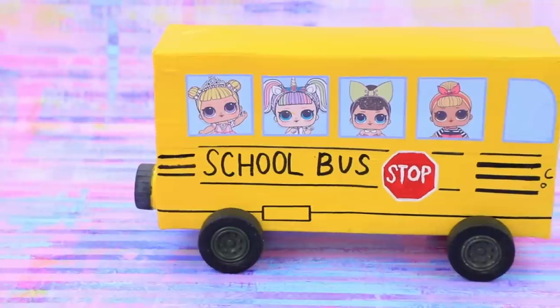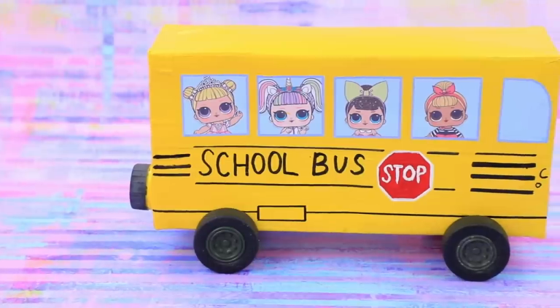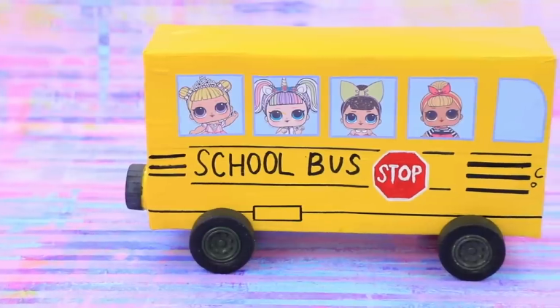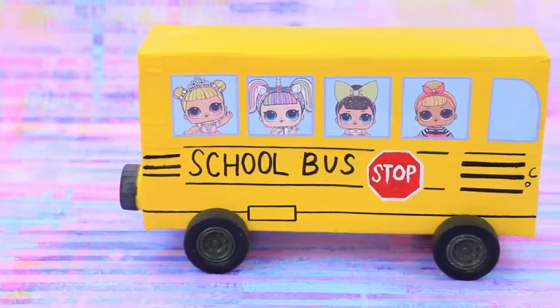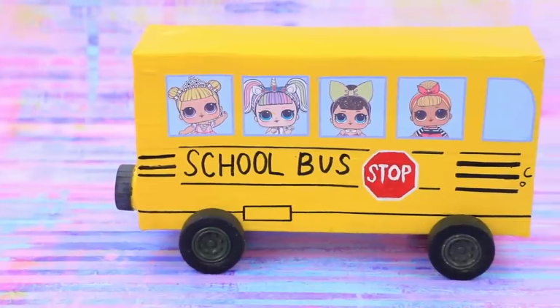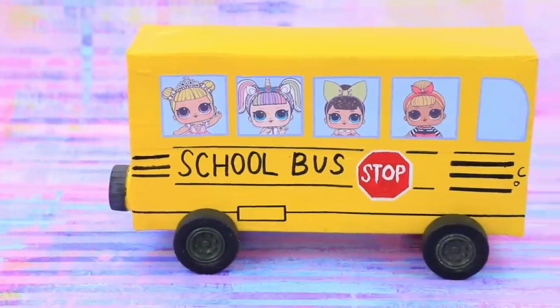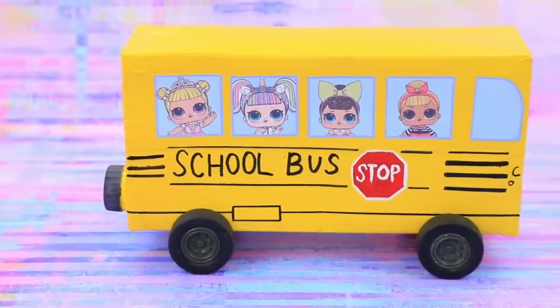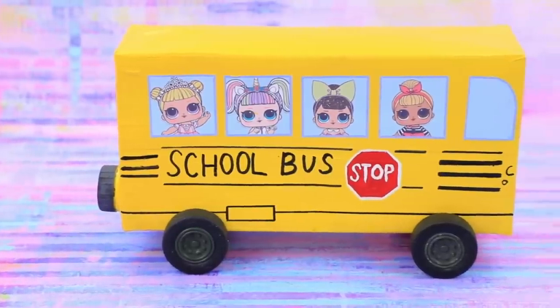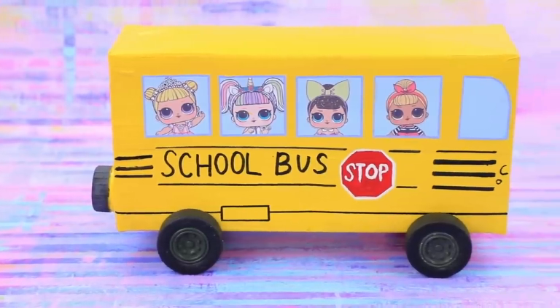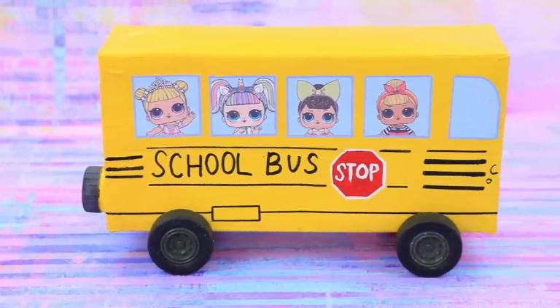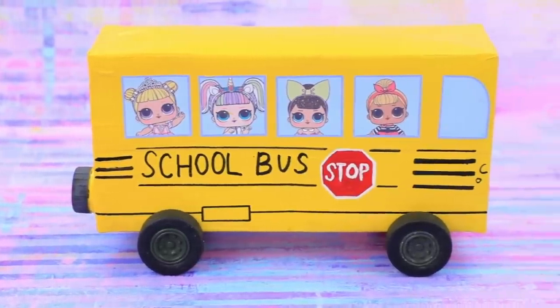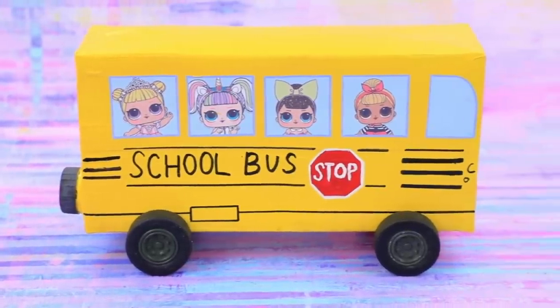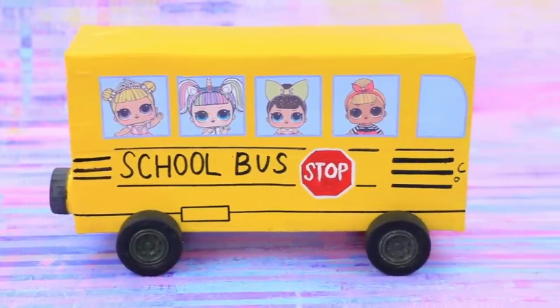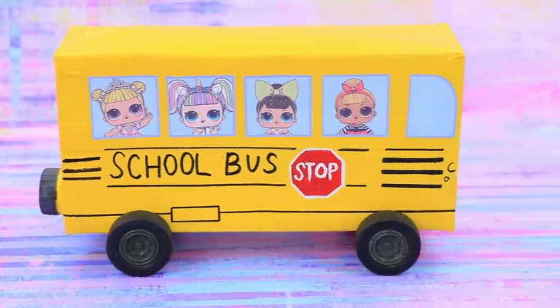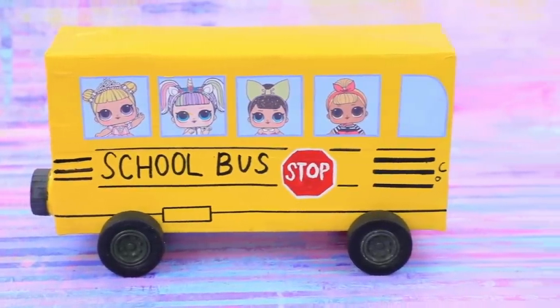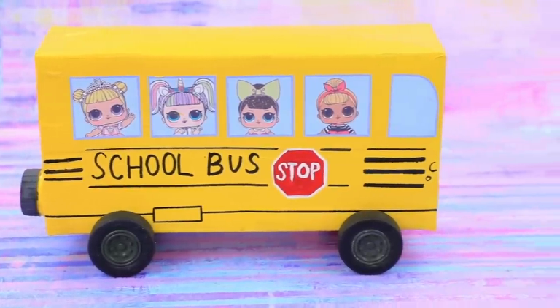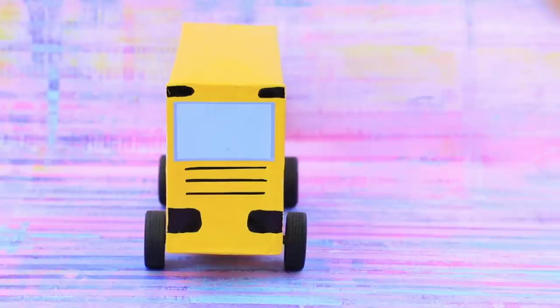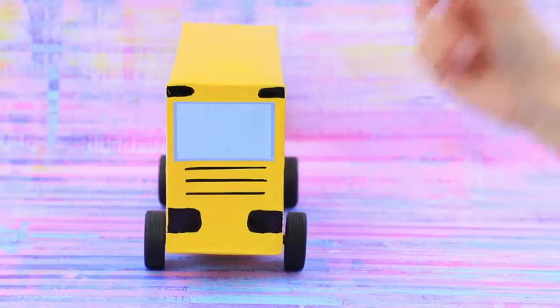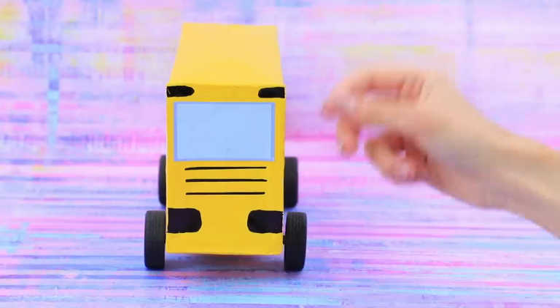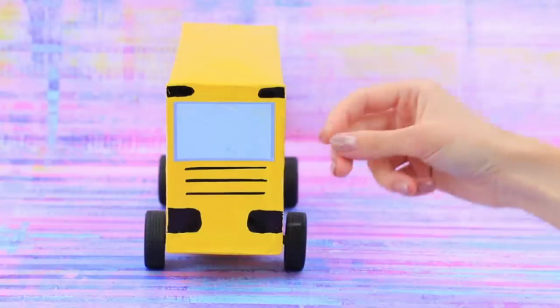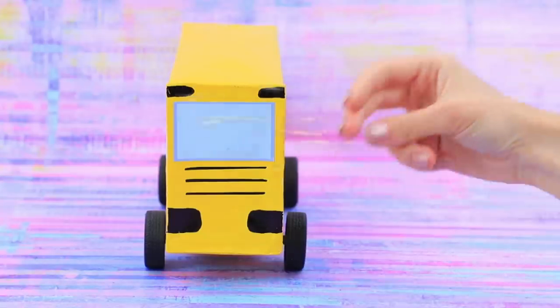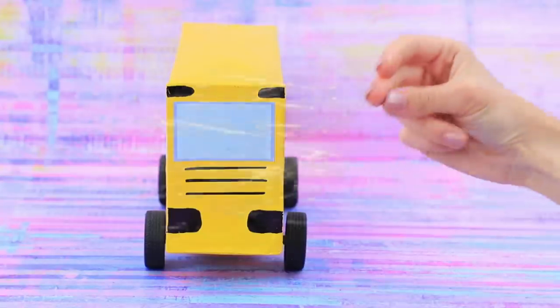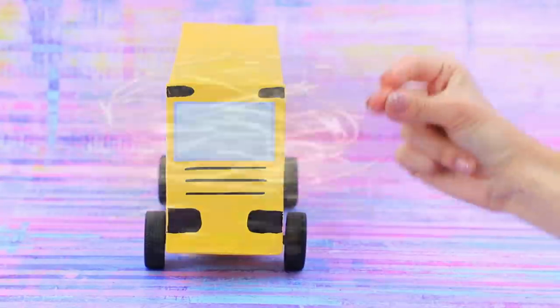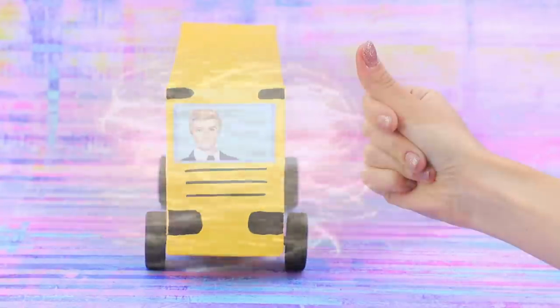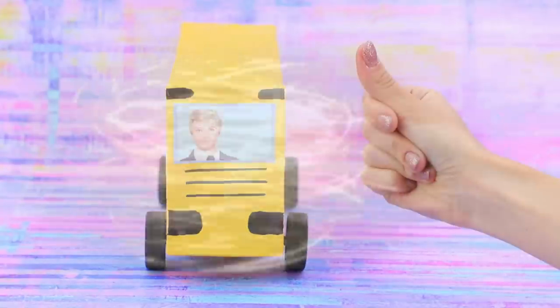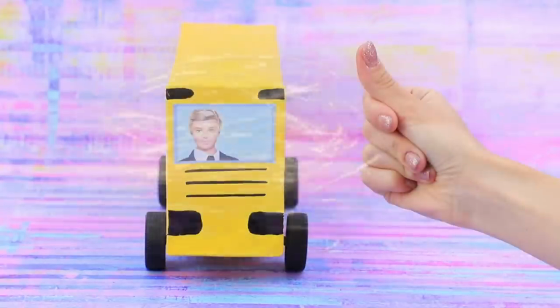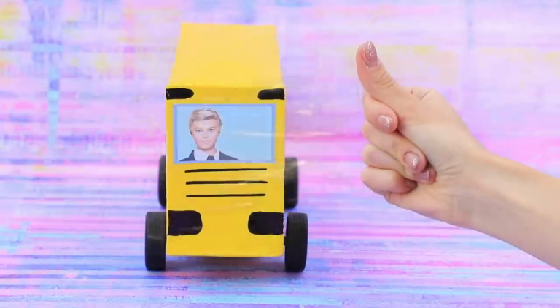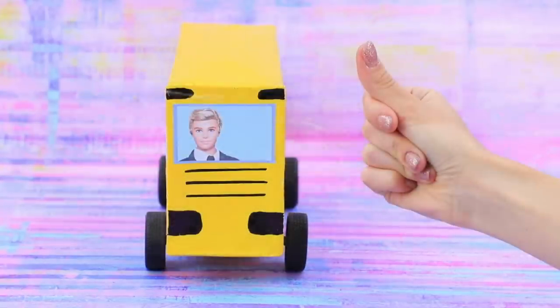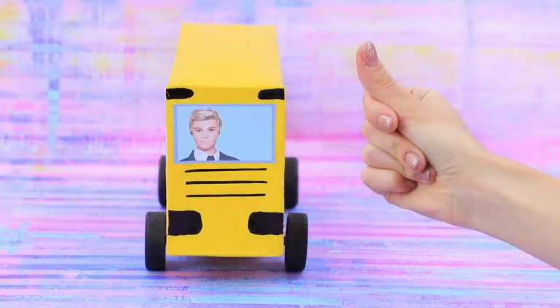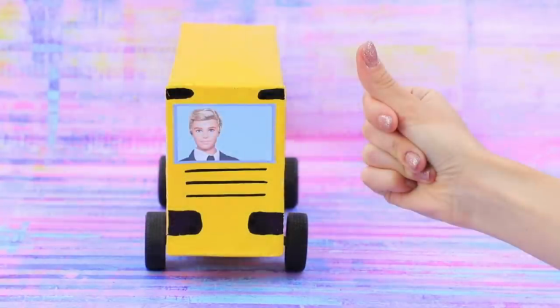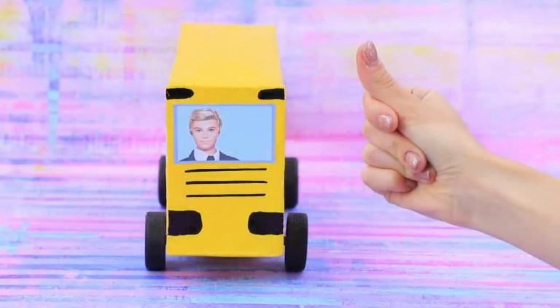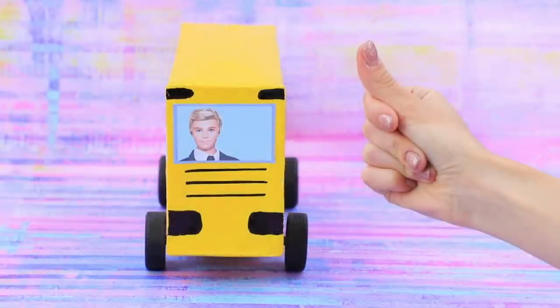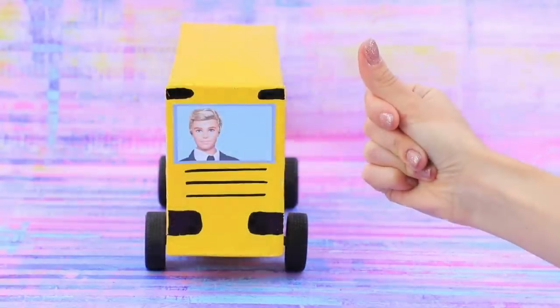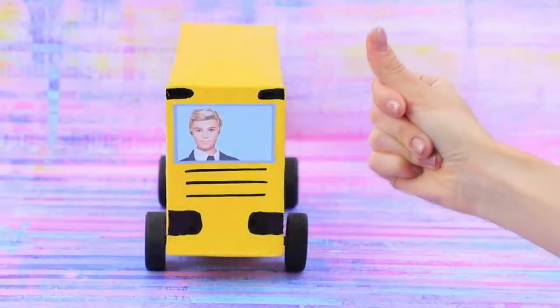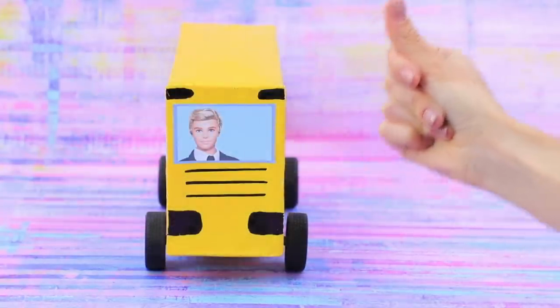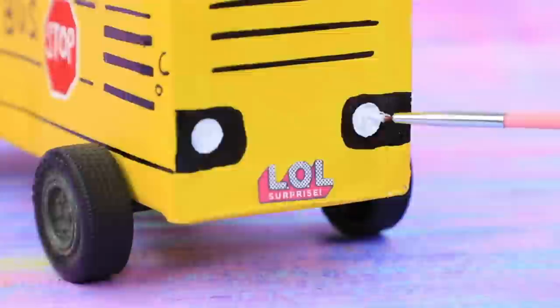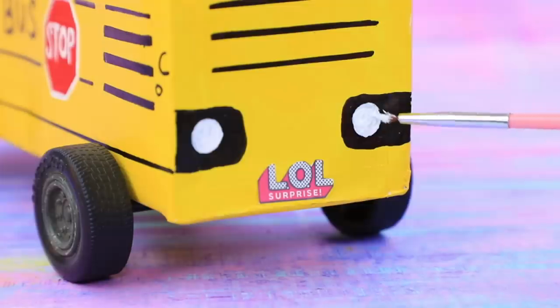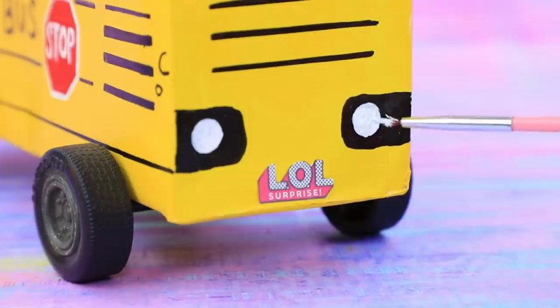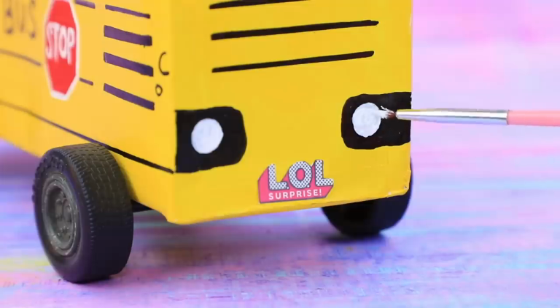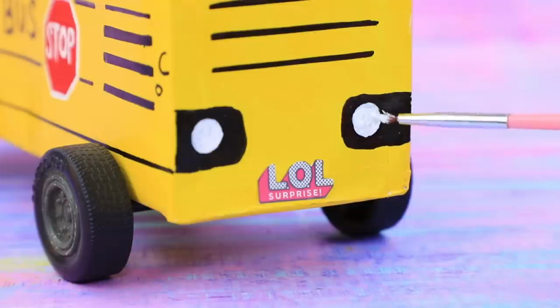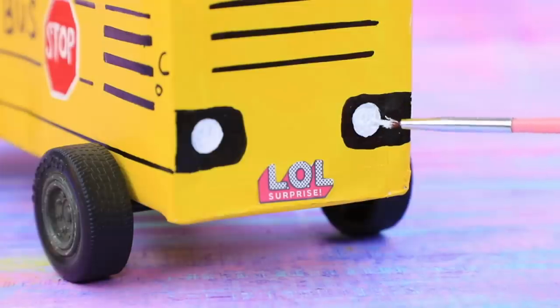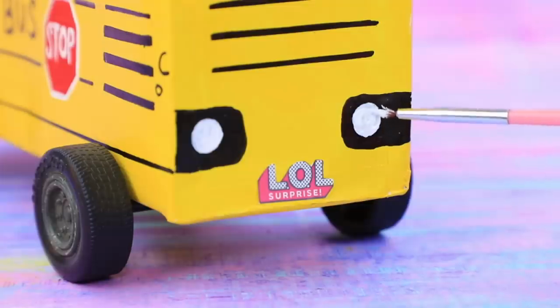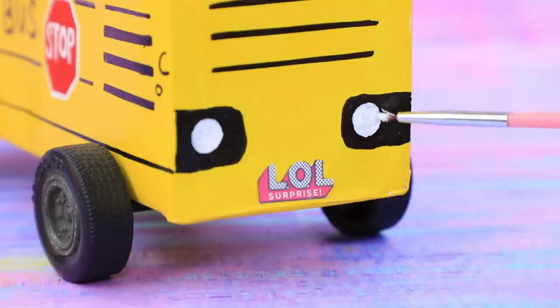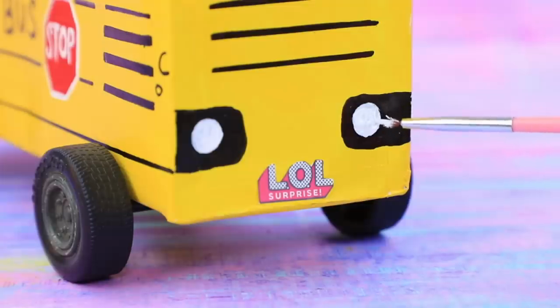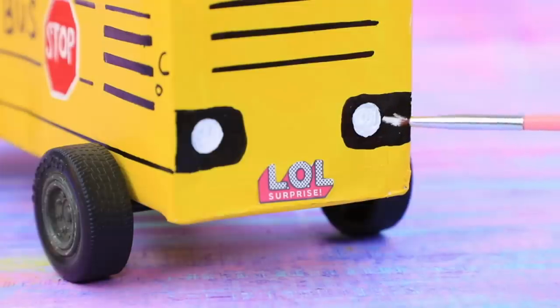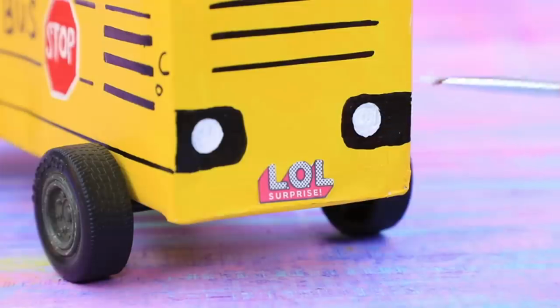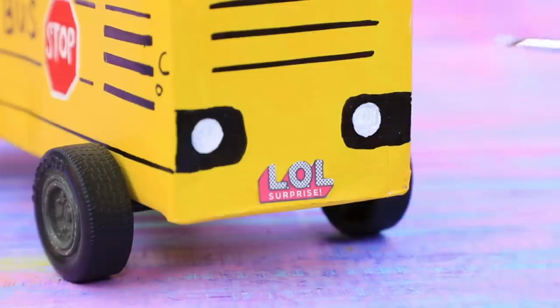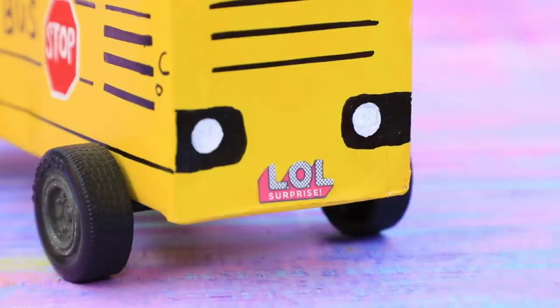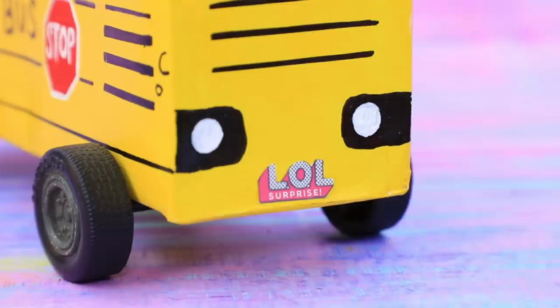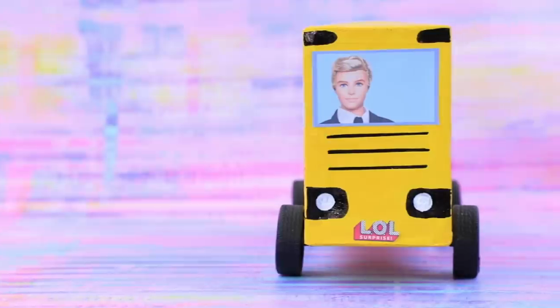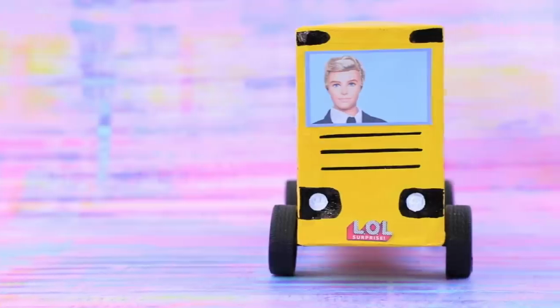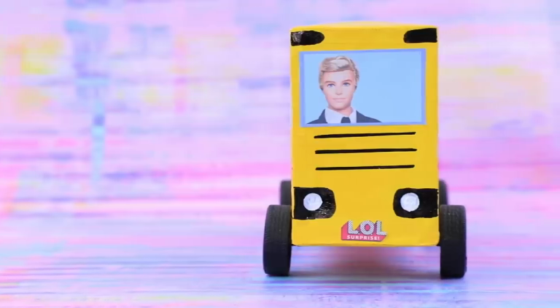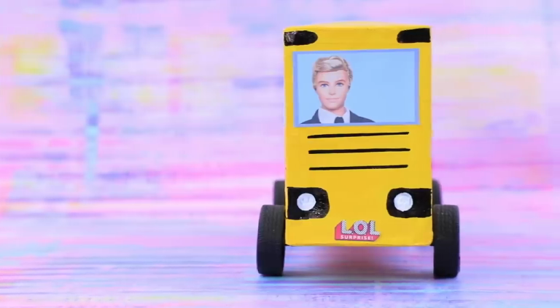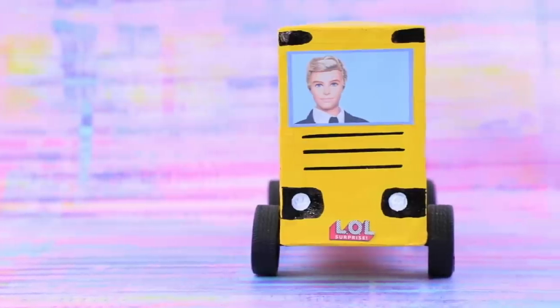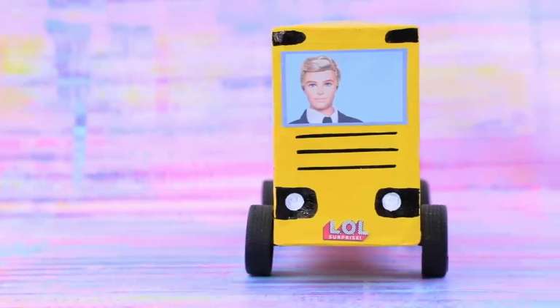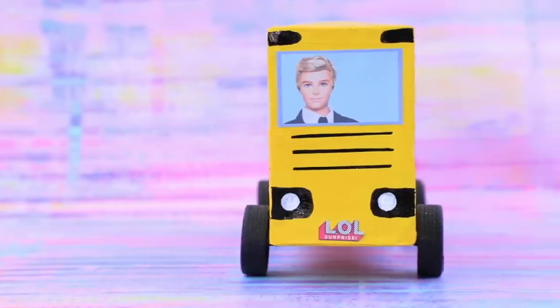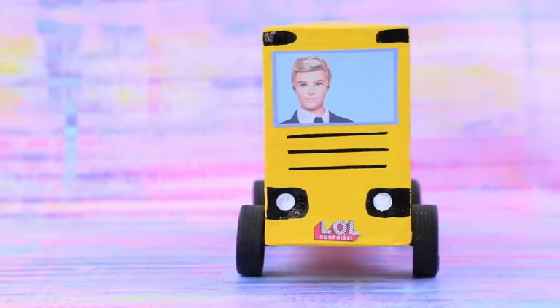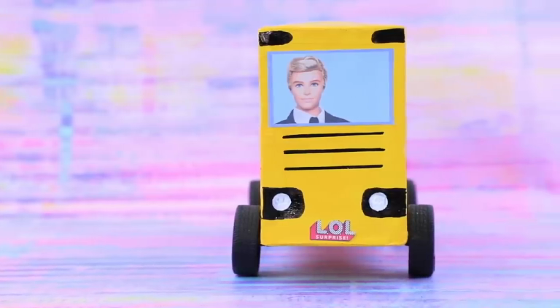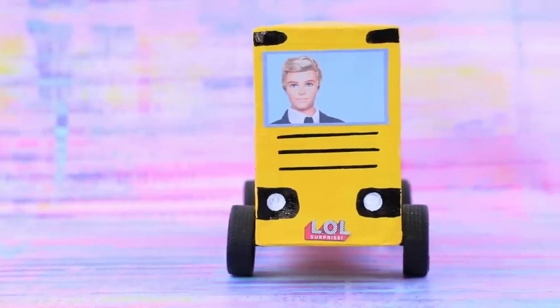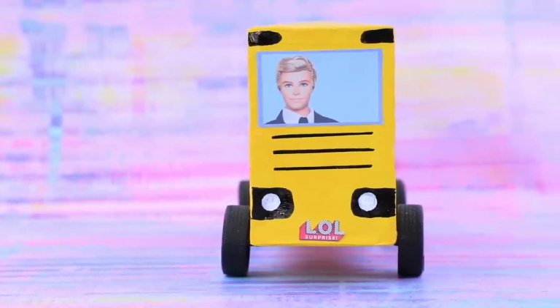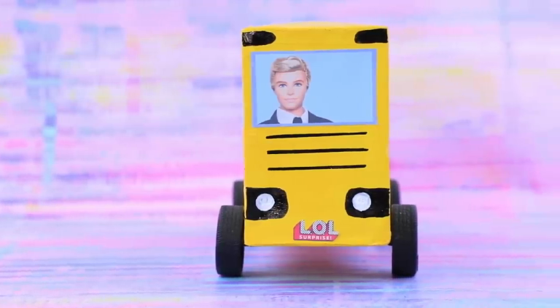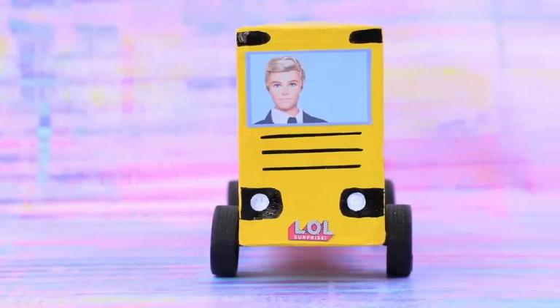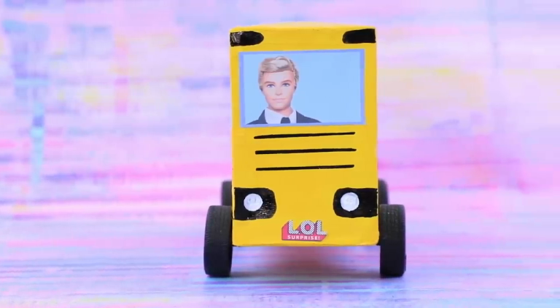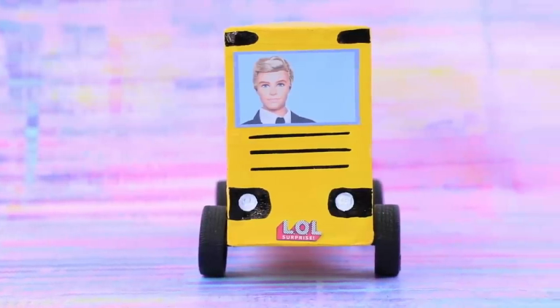Add a second pair of wheels. The passengers are in place, and so is the driver! Draw headlights — the school bus is ready!